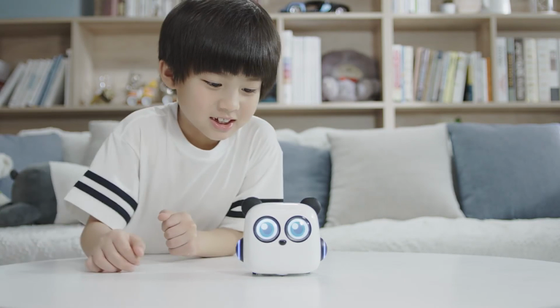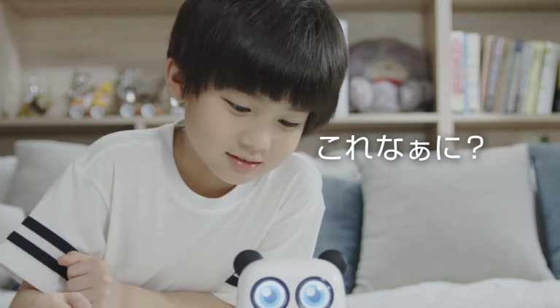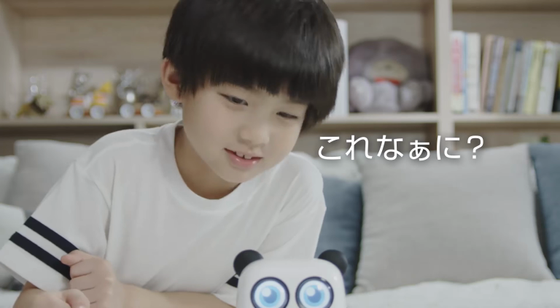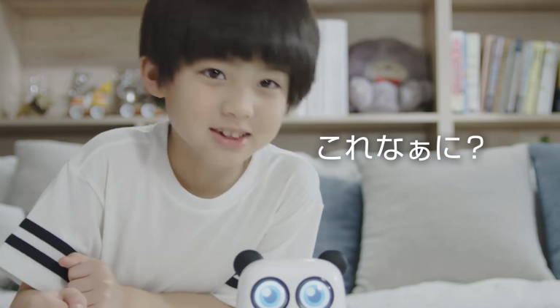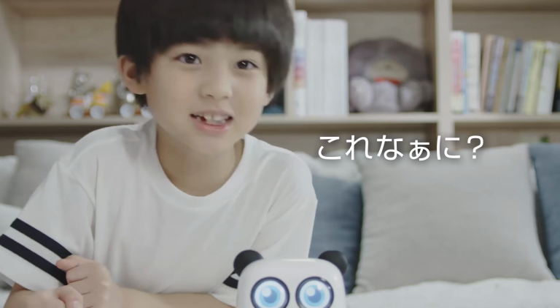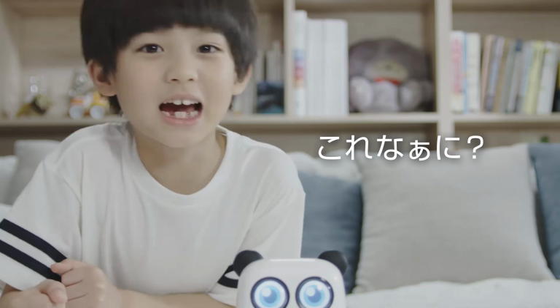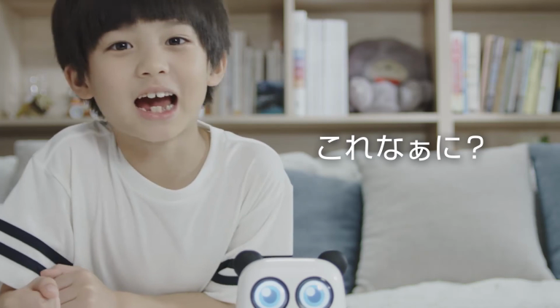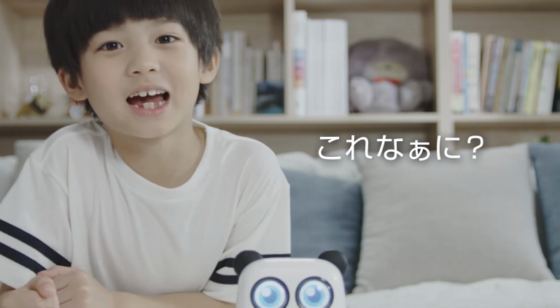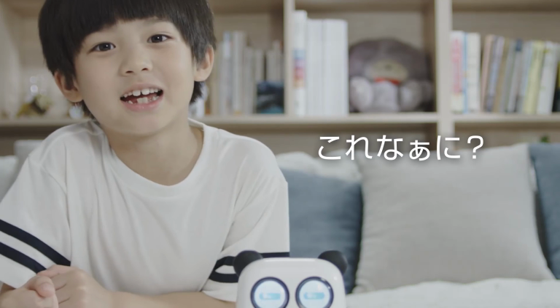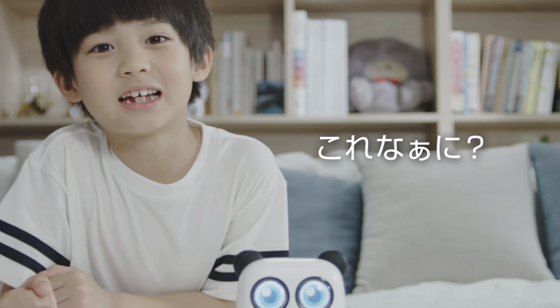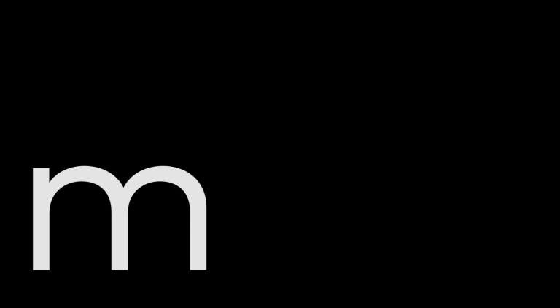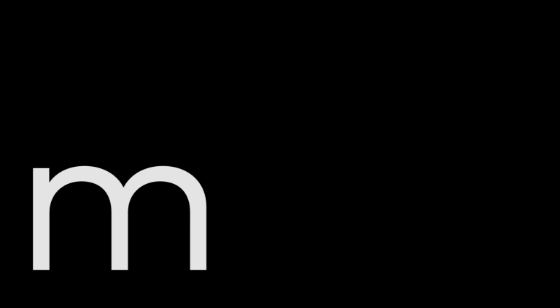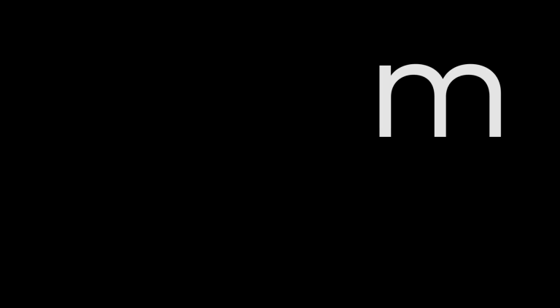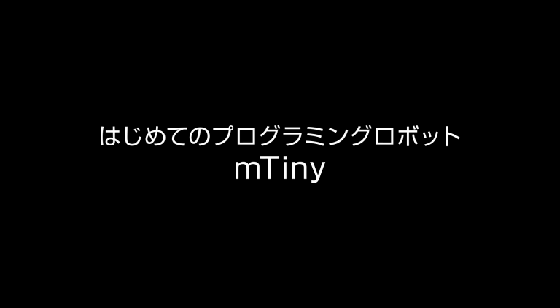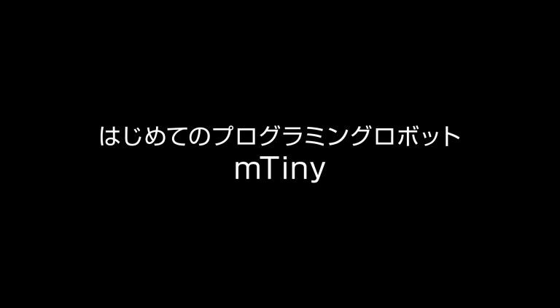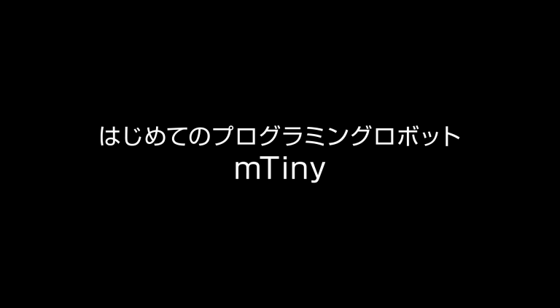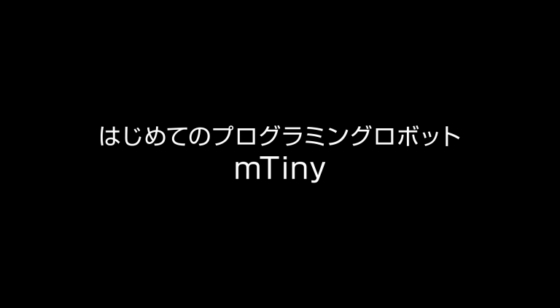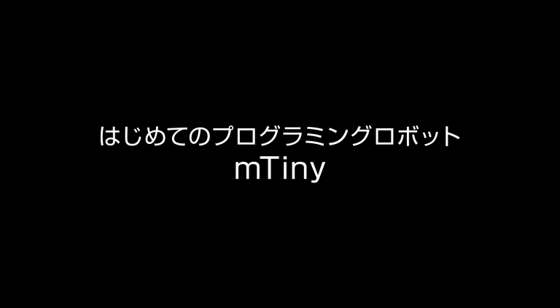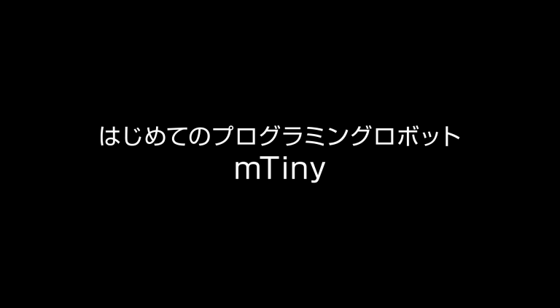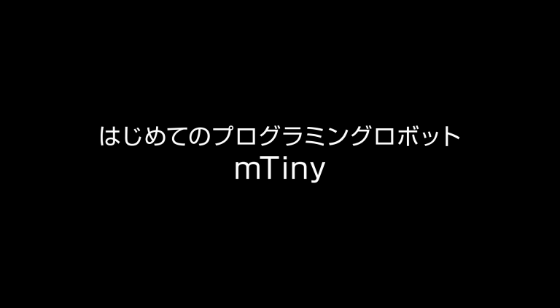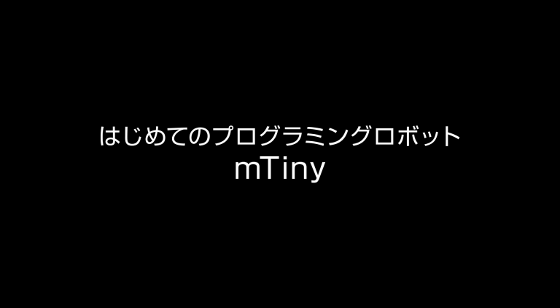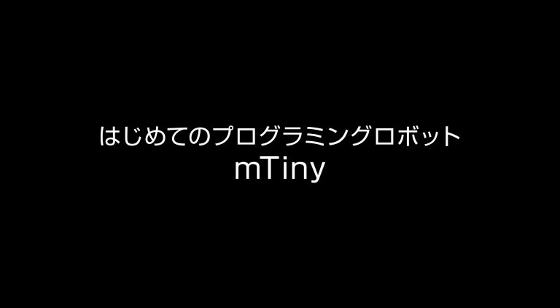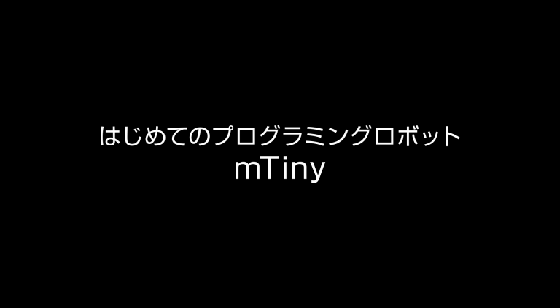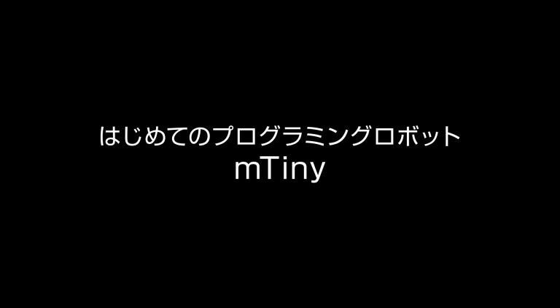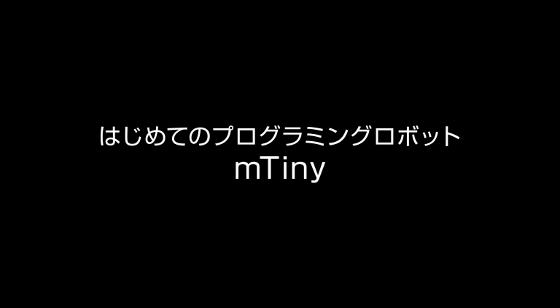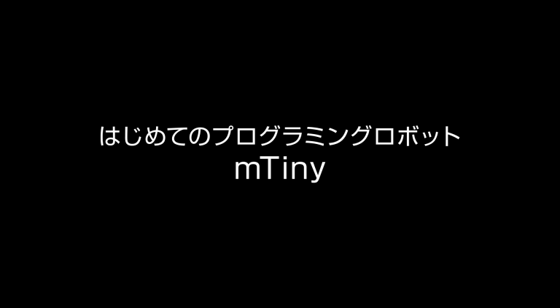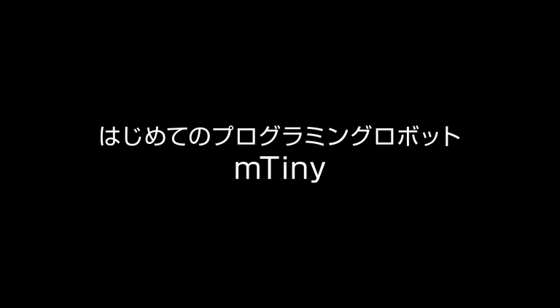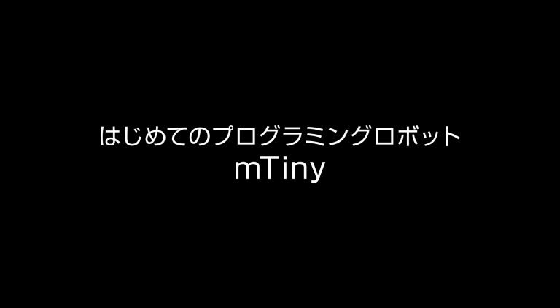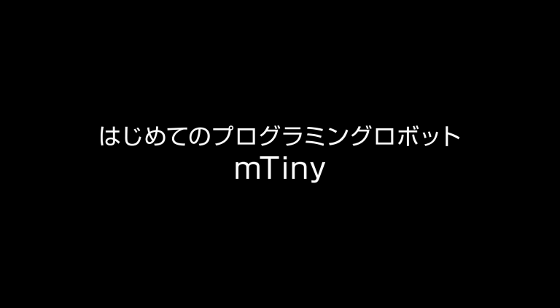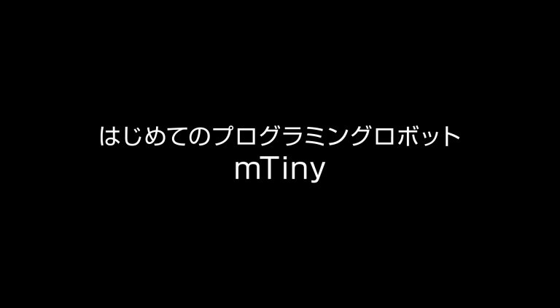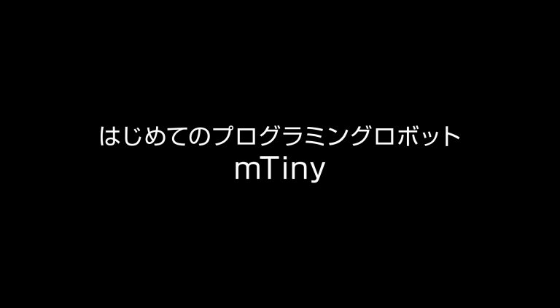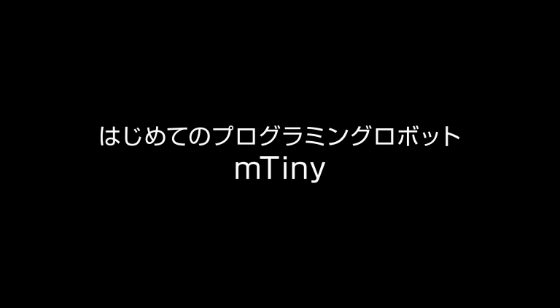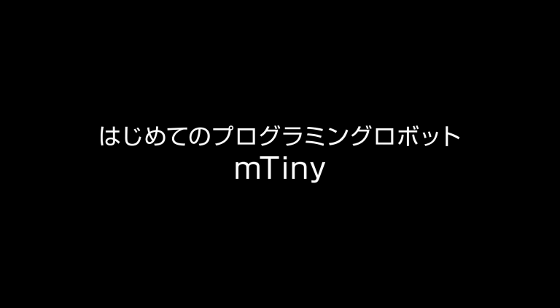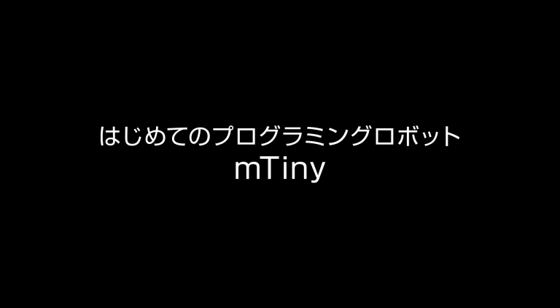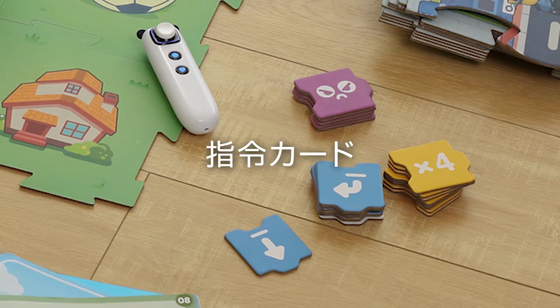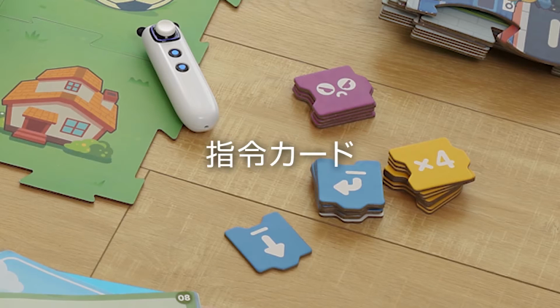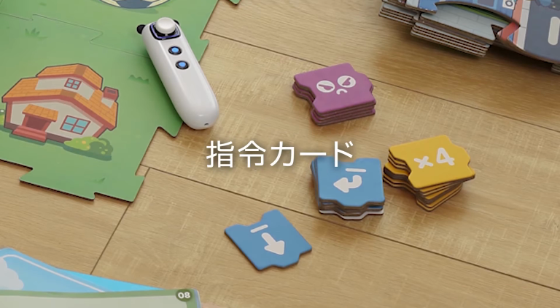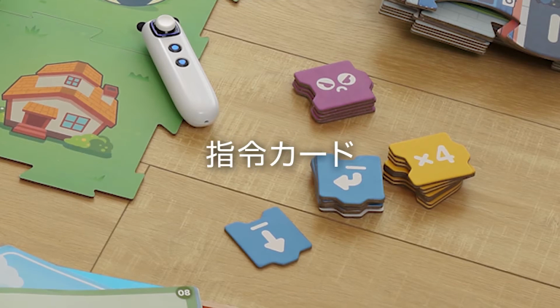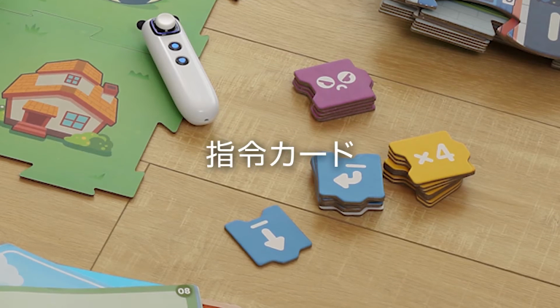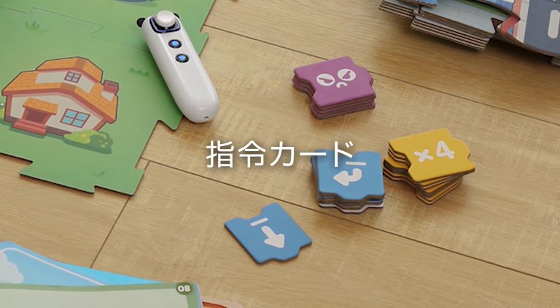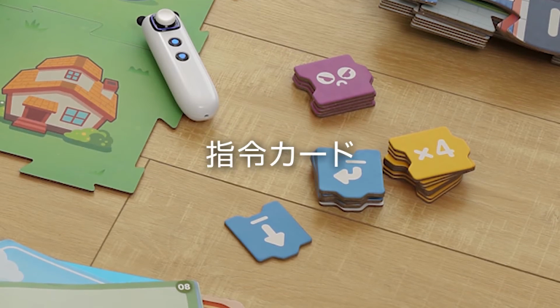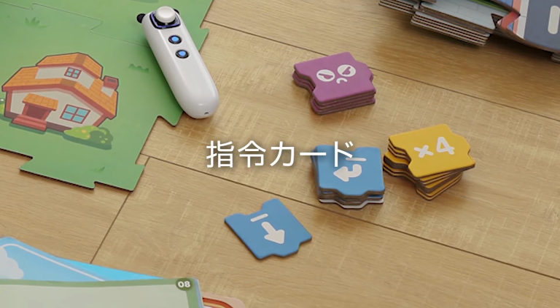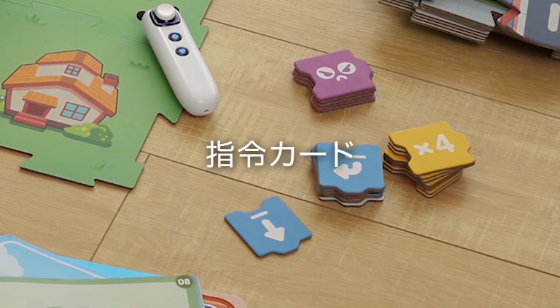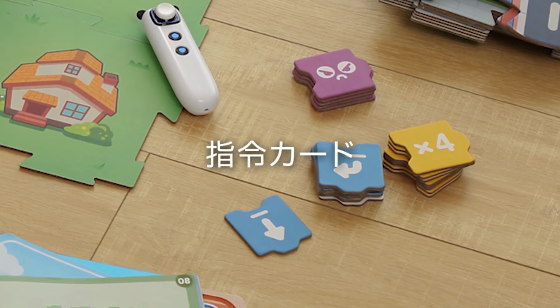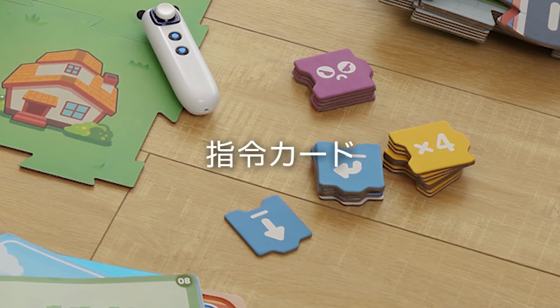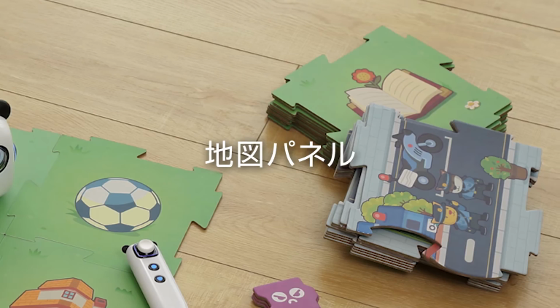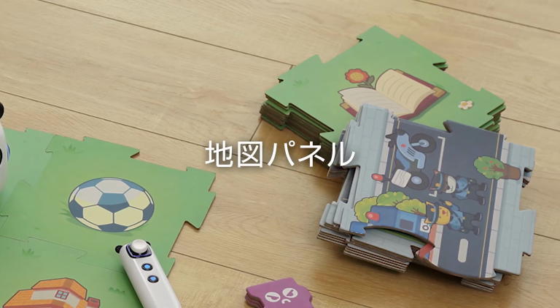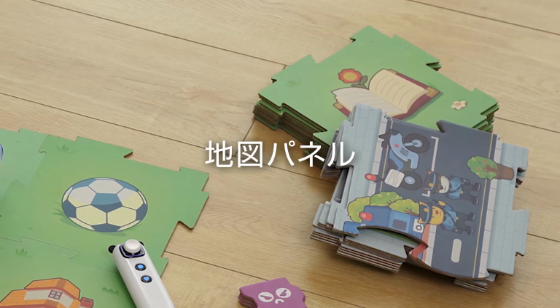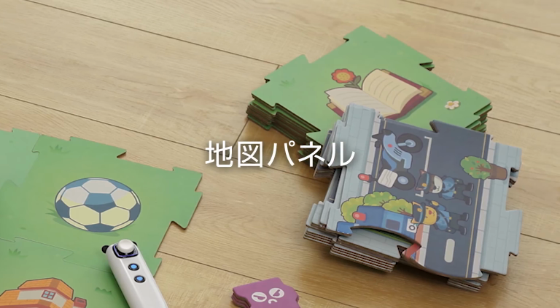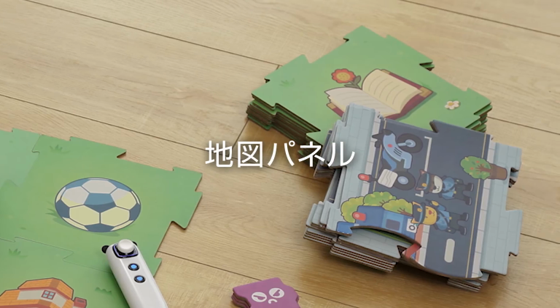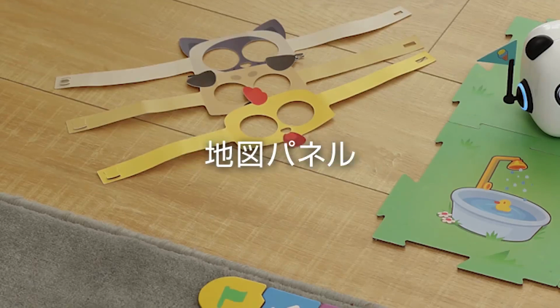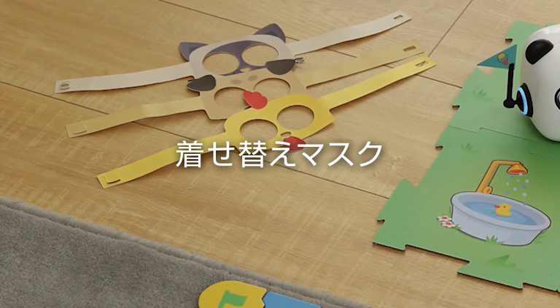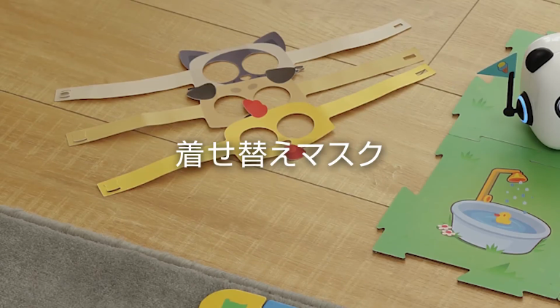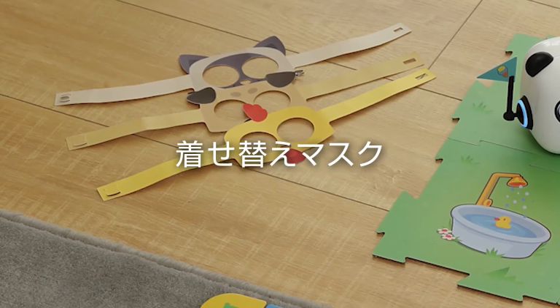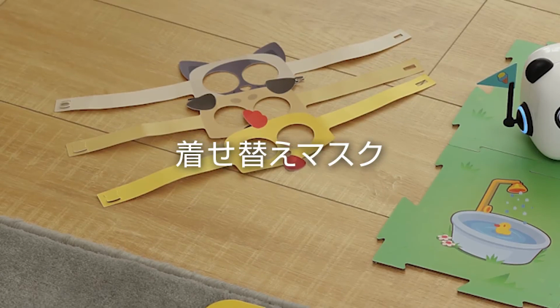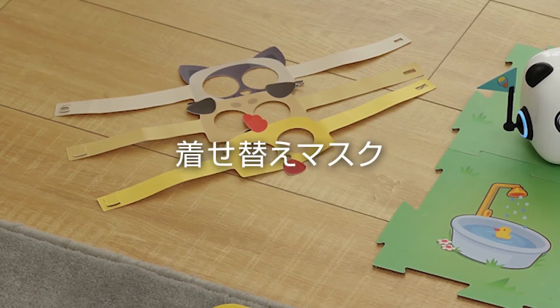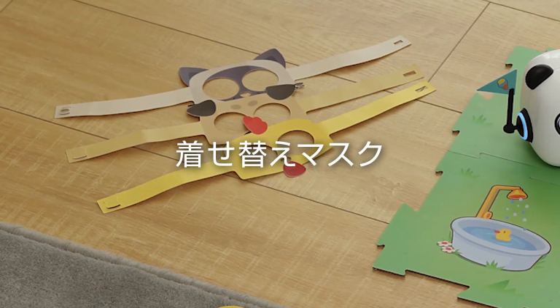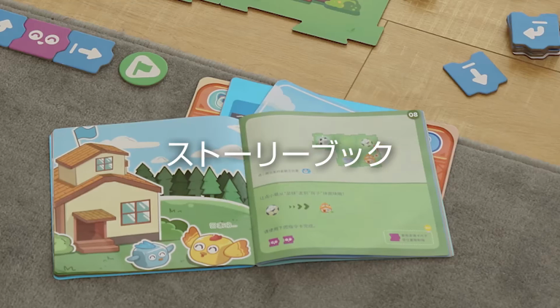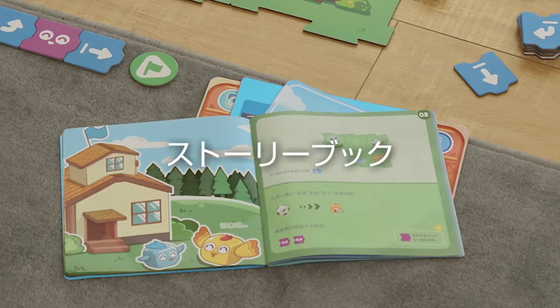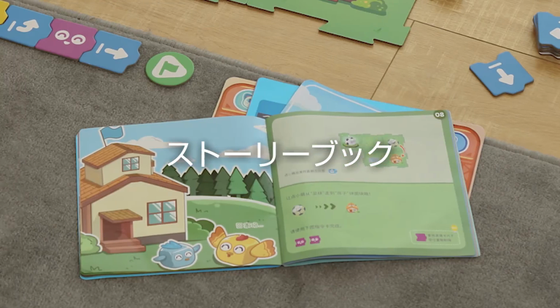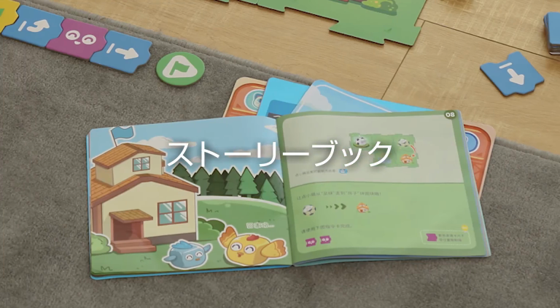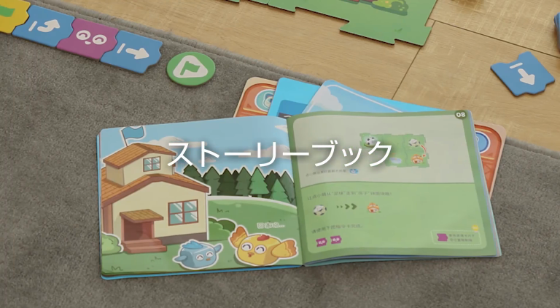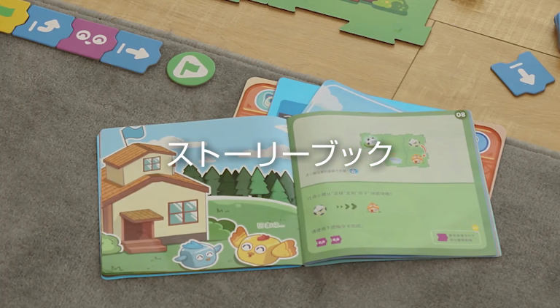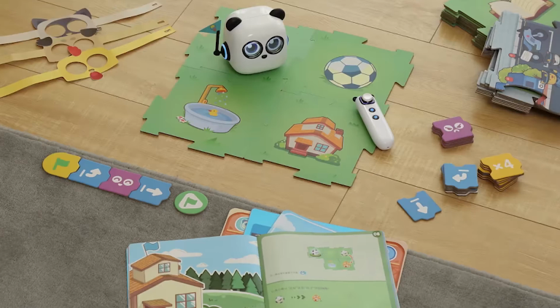What's this? M-tiny. Early childhood education robot. Instruction cards, themed maps, character masks, story books.